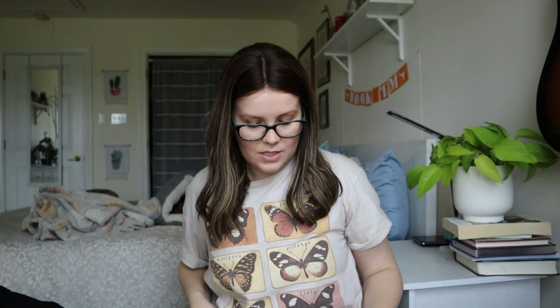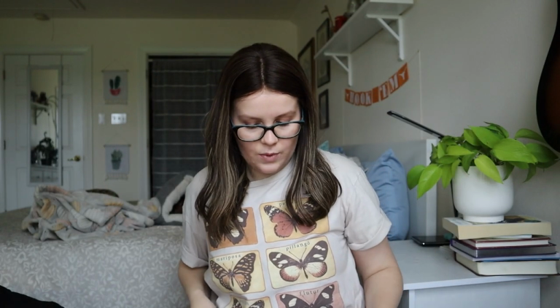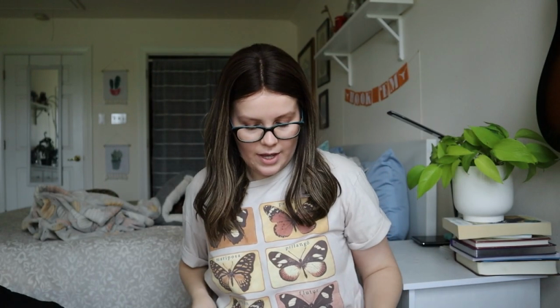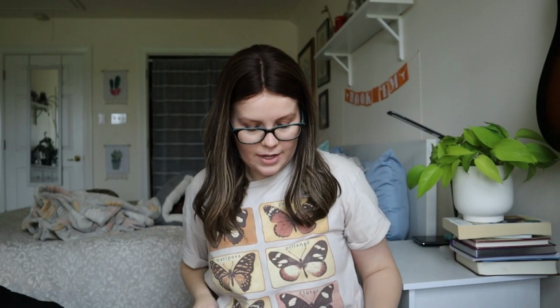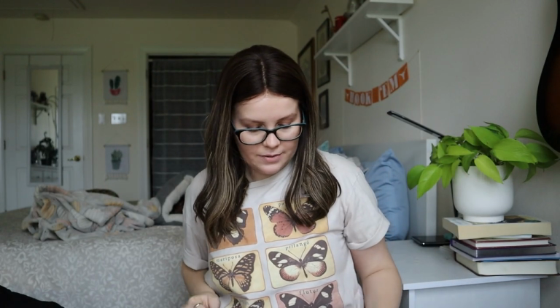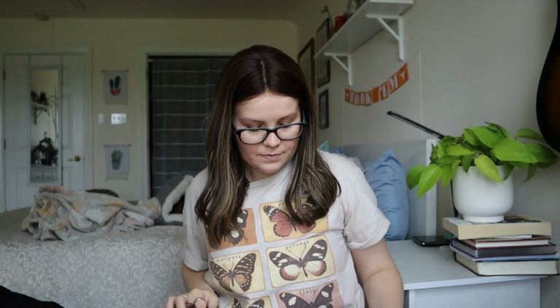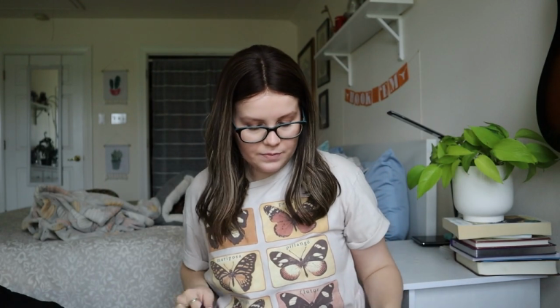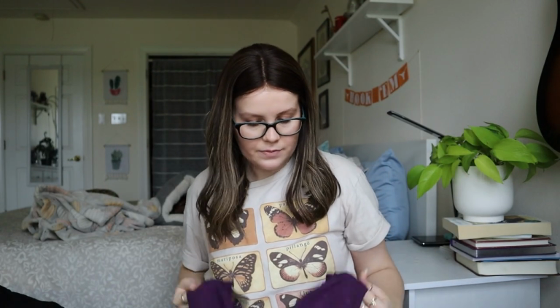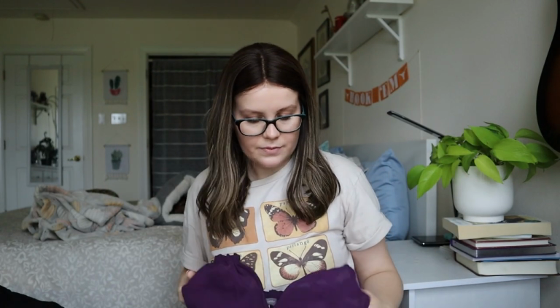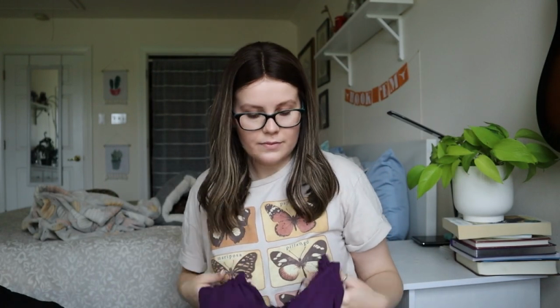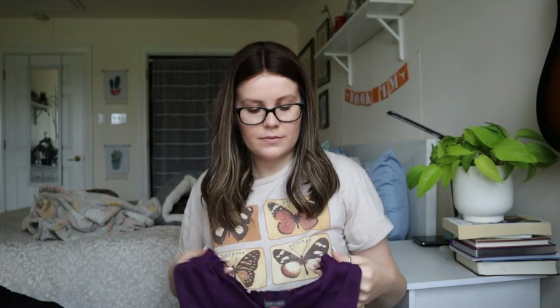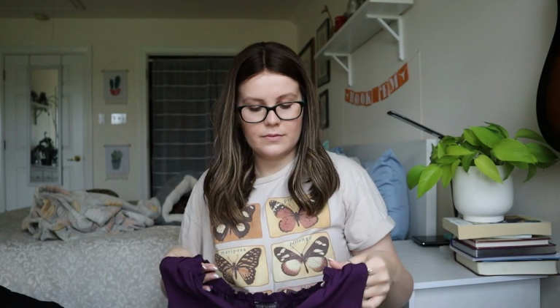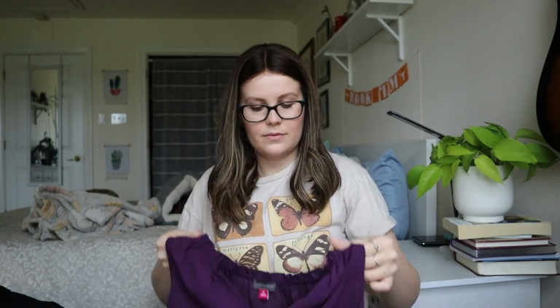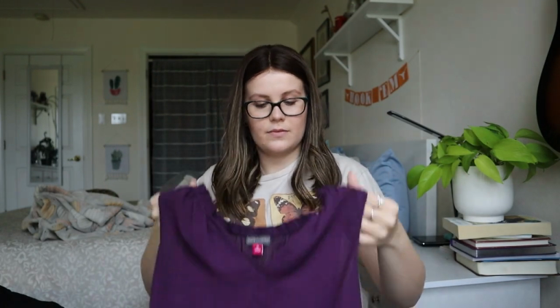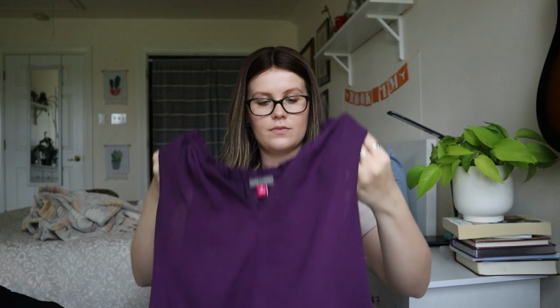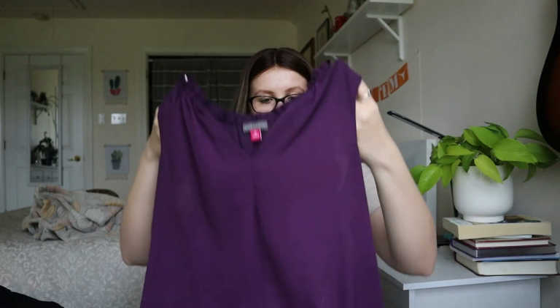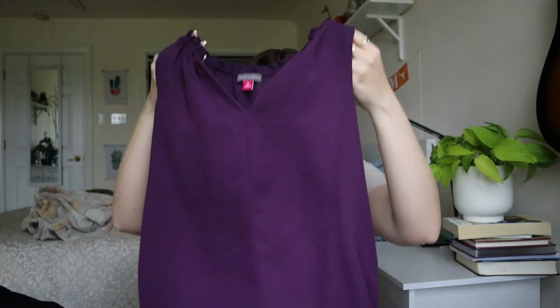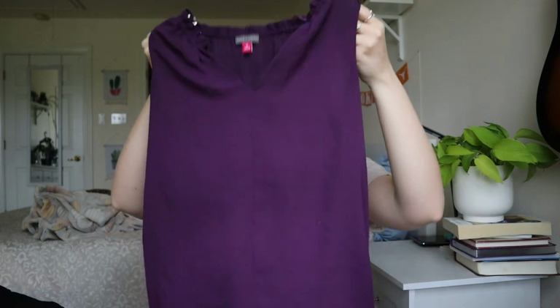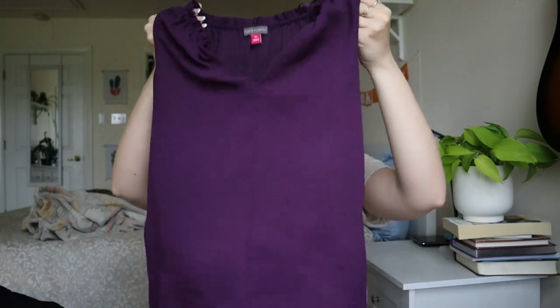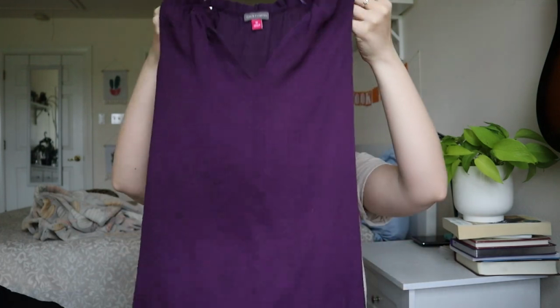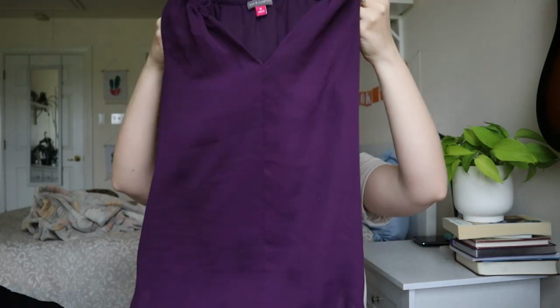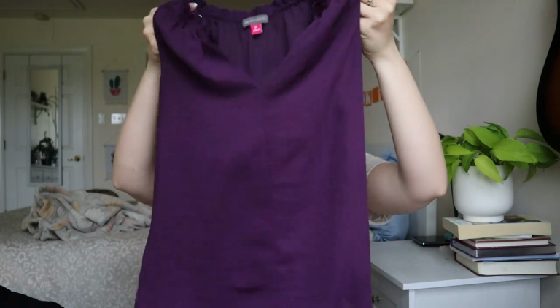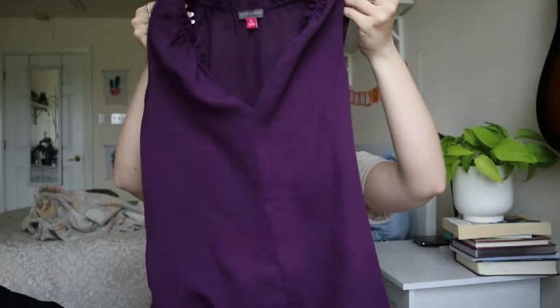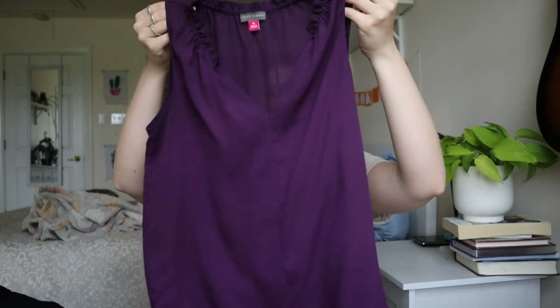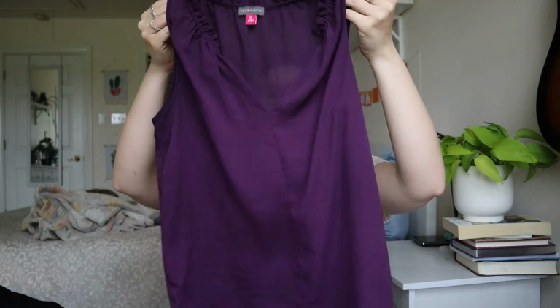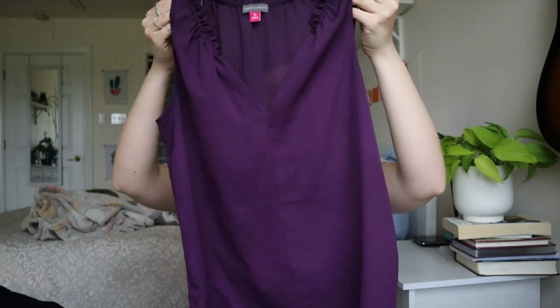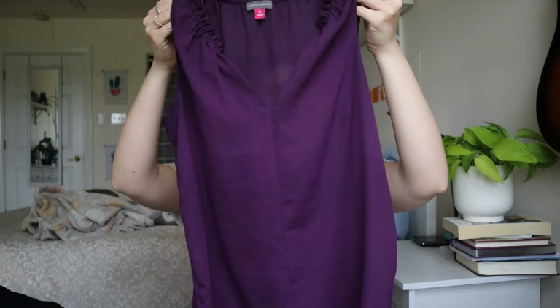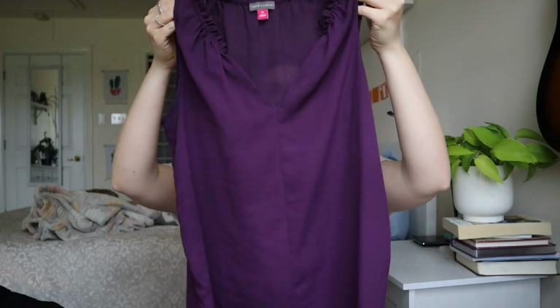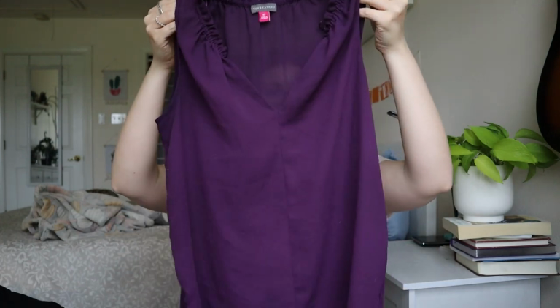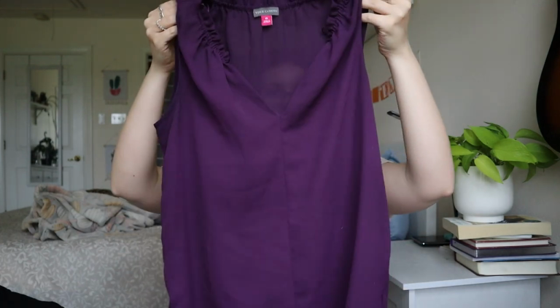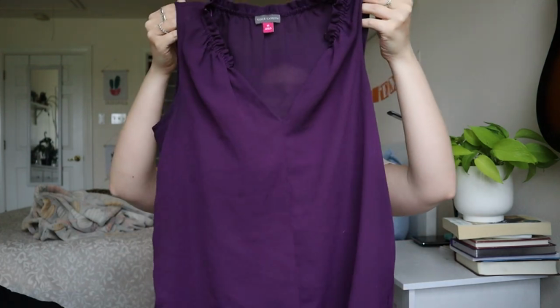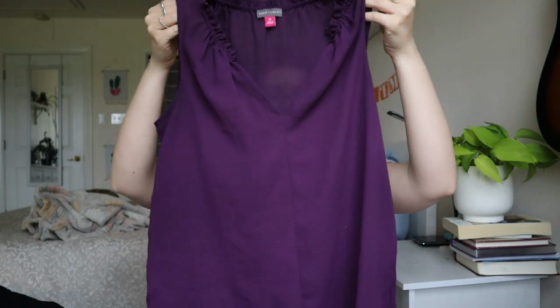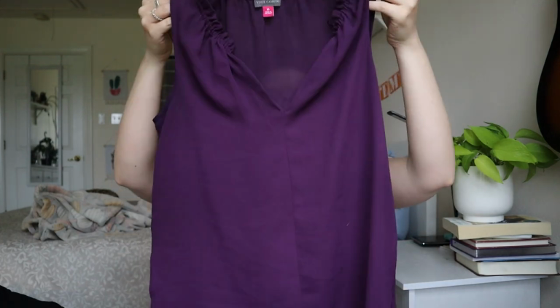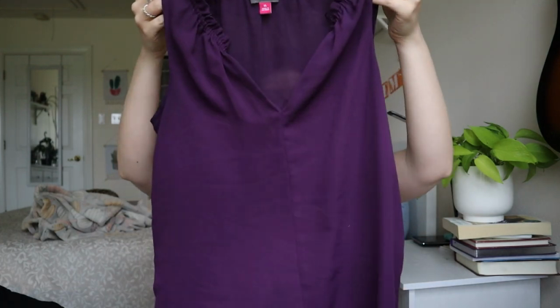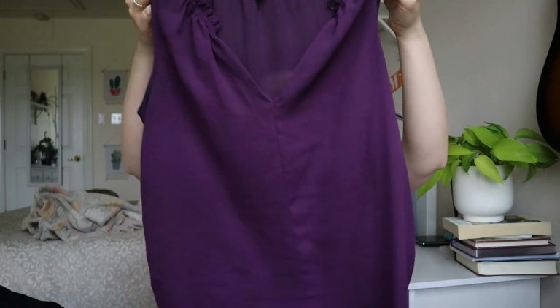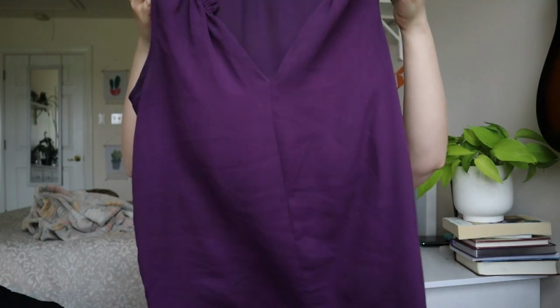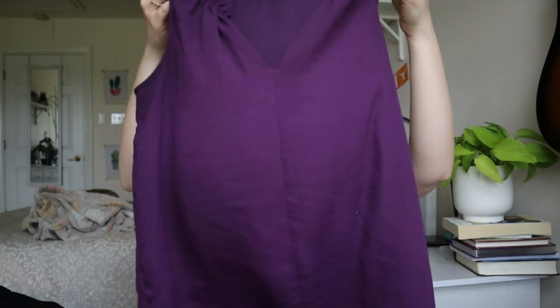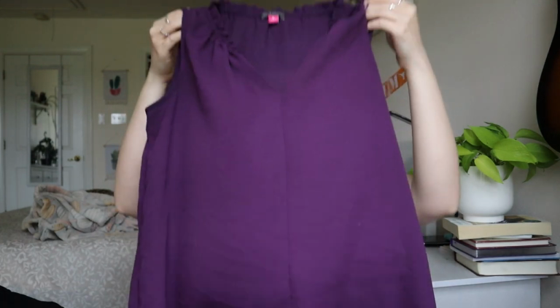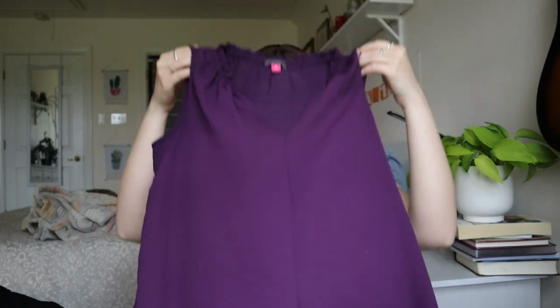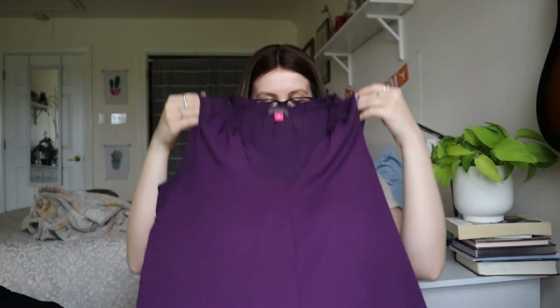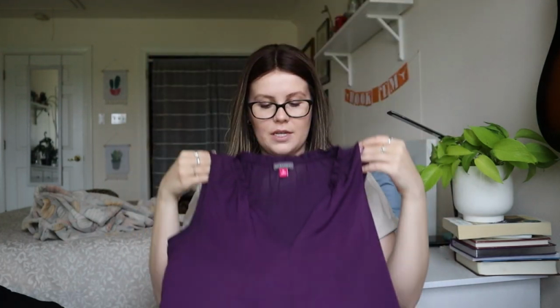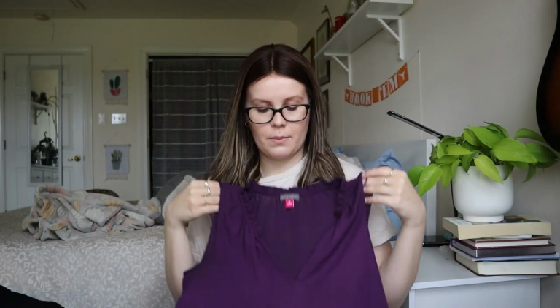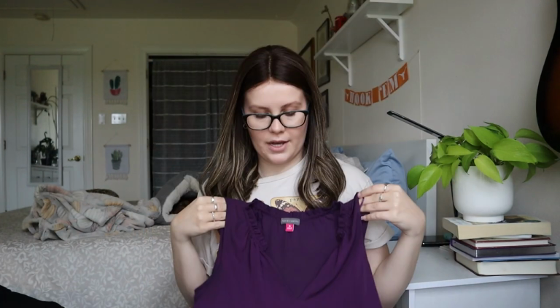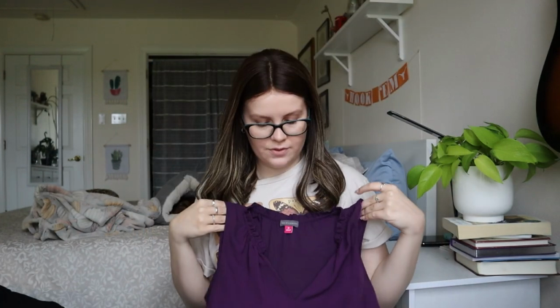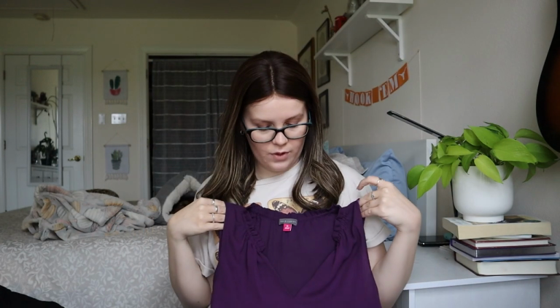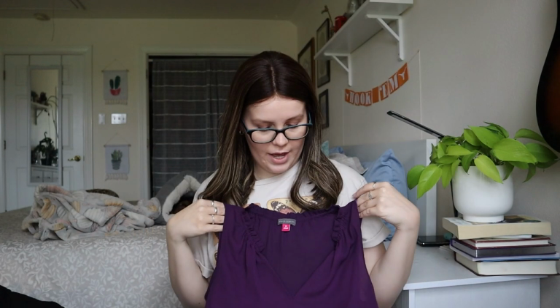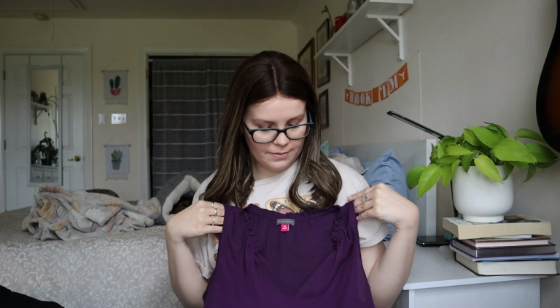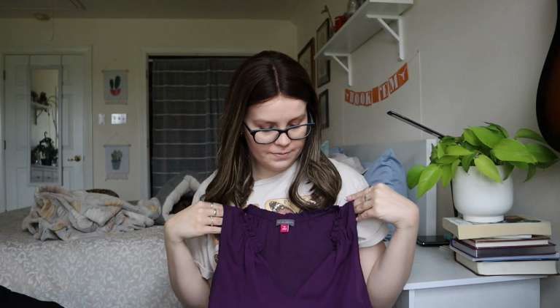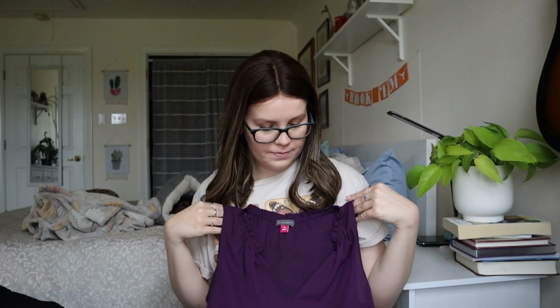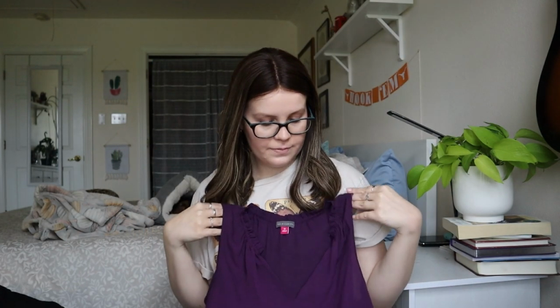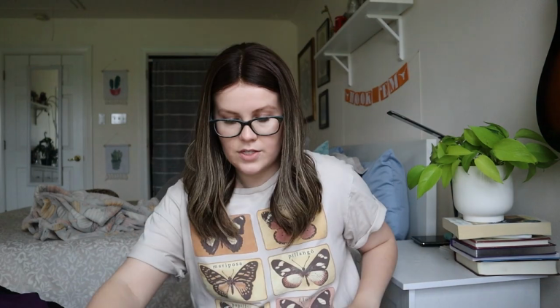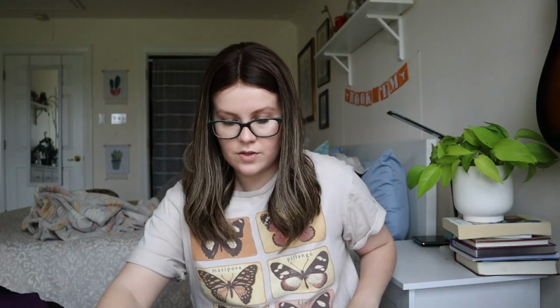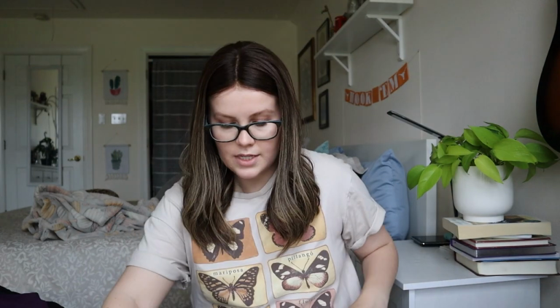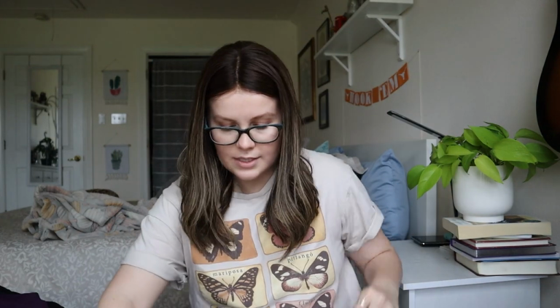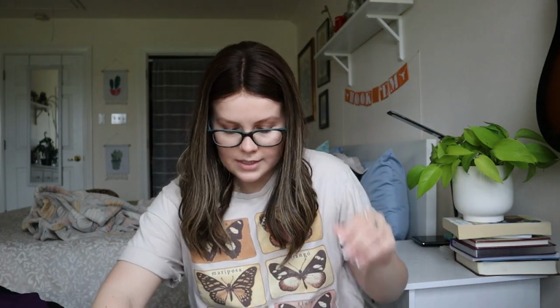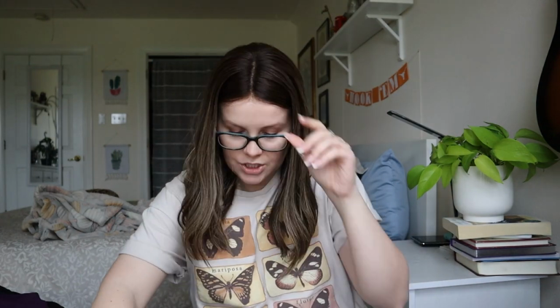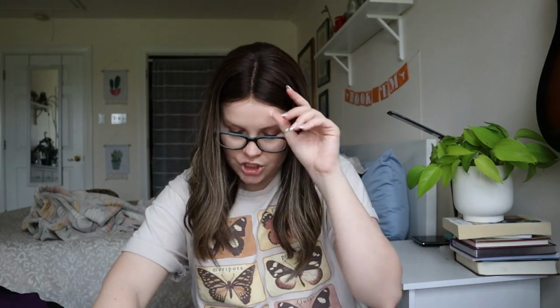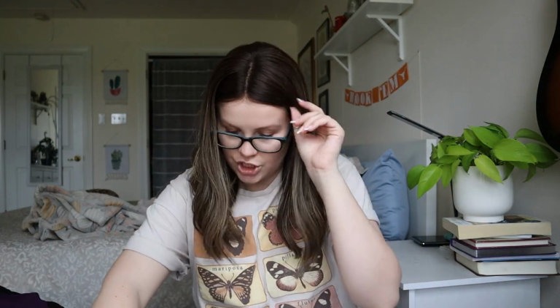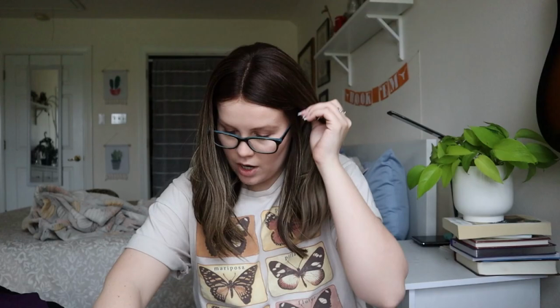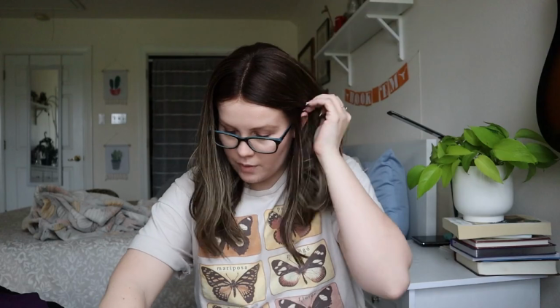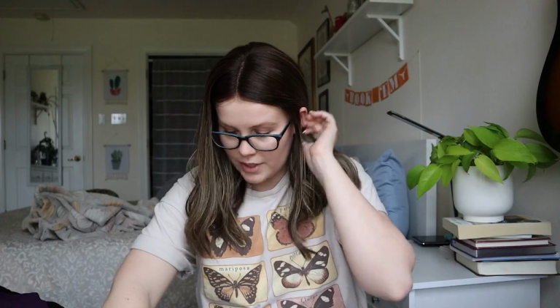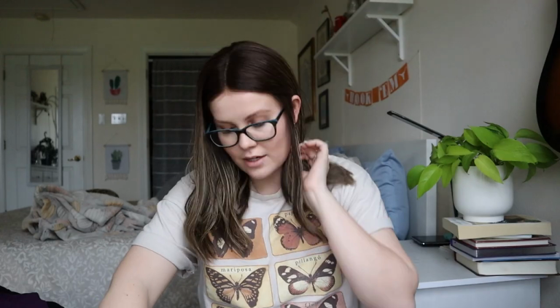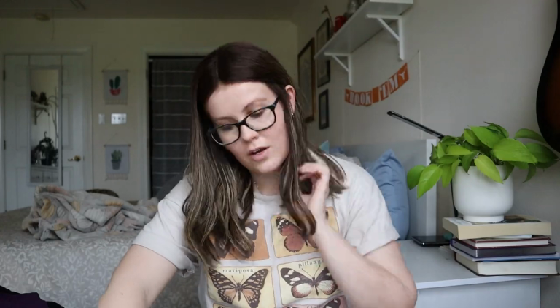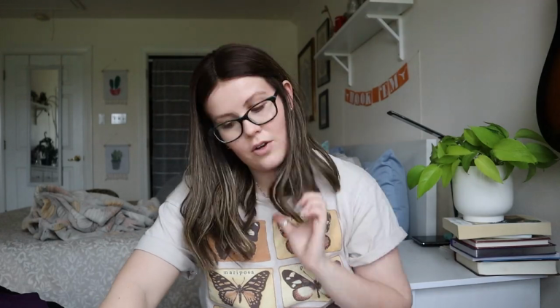Vince Camuto size extra small purple blouse — I will list this one, but I really wouldn't expect more than about $15.